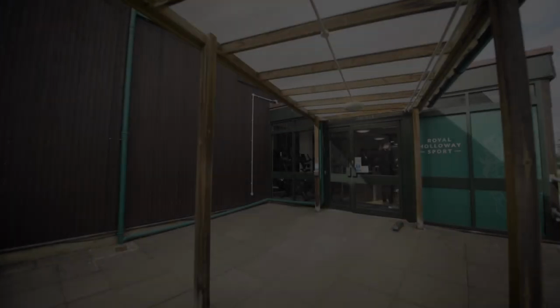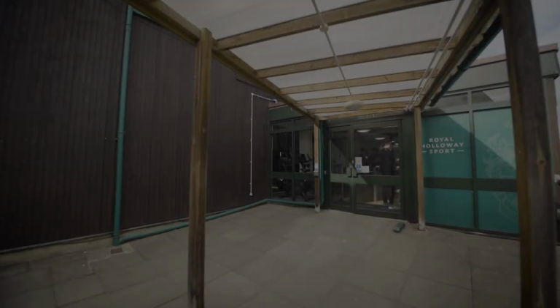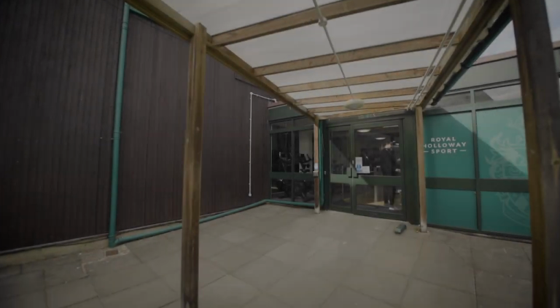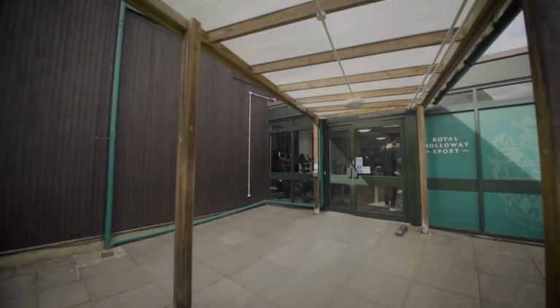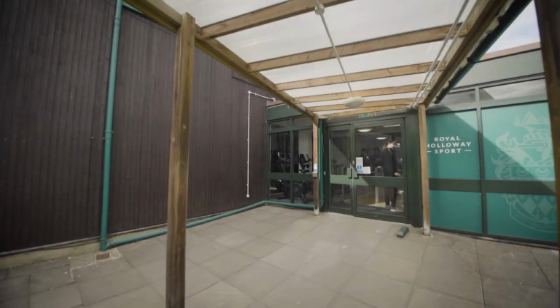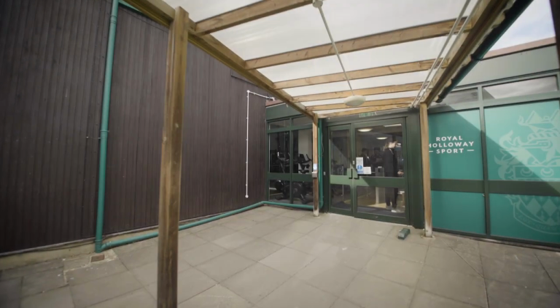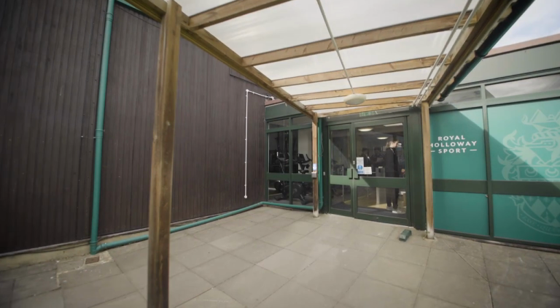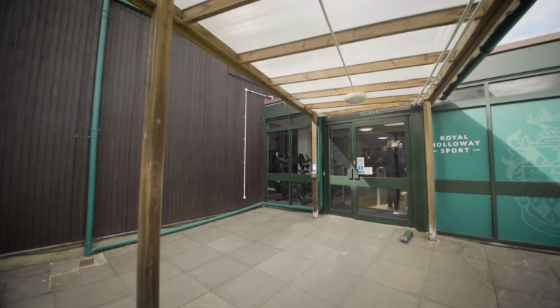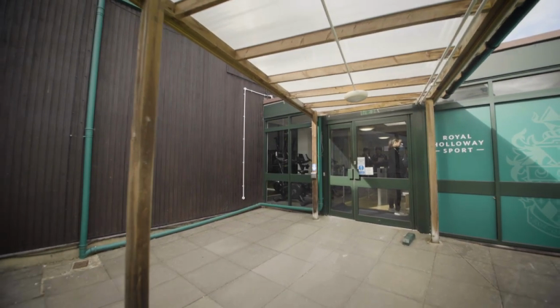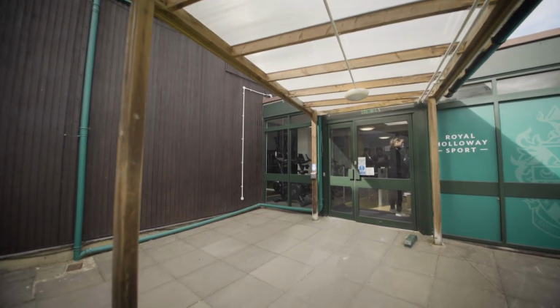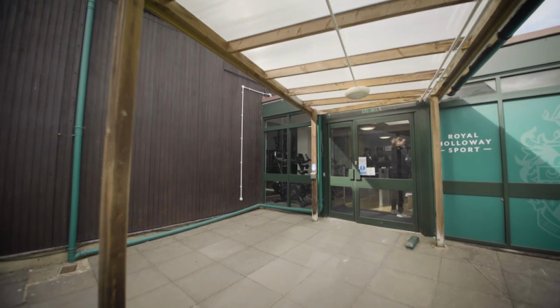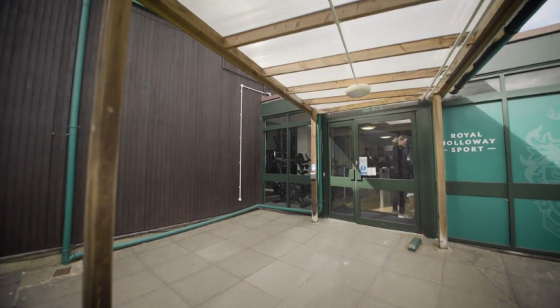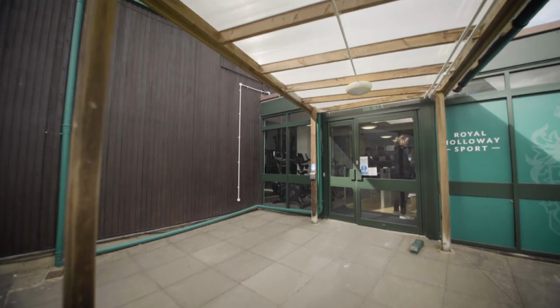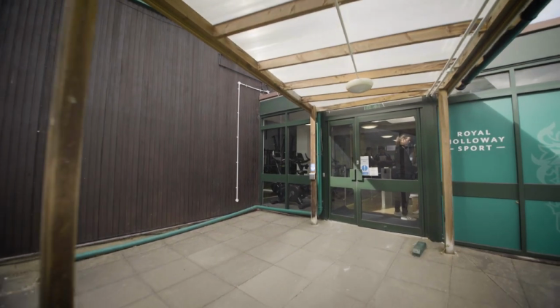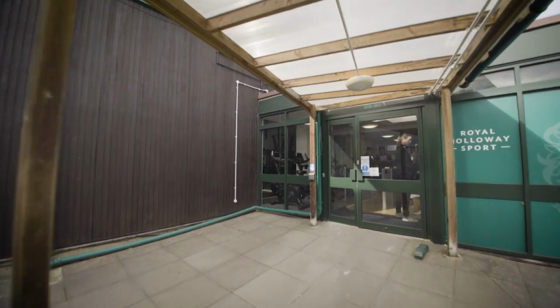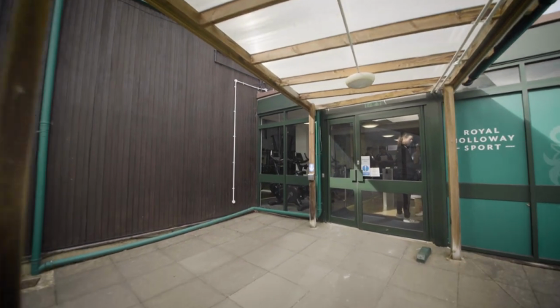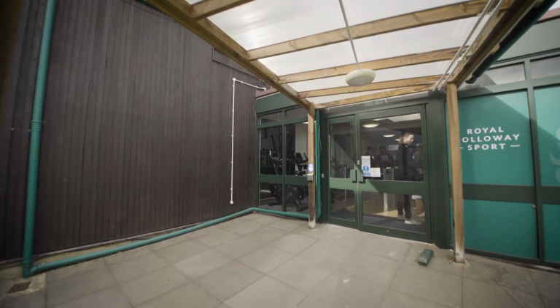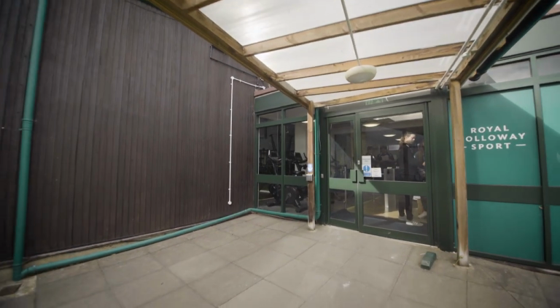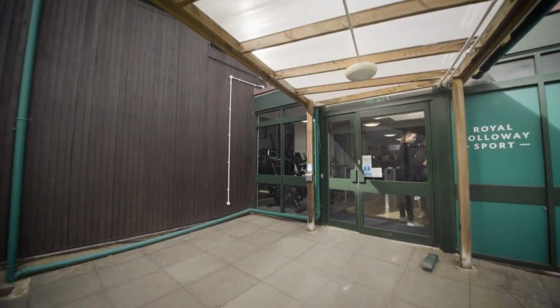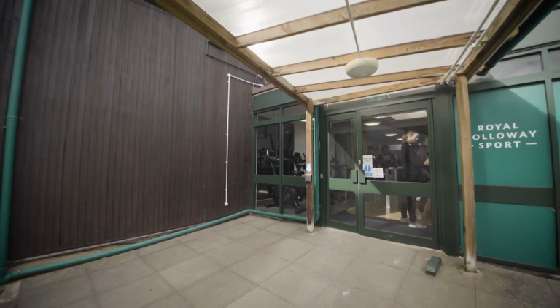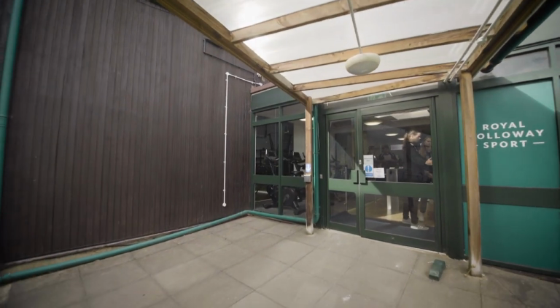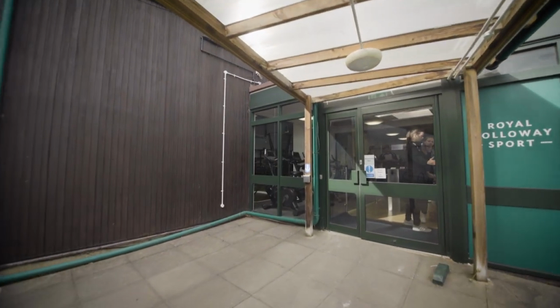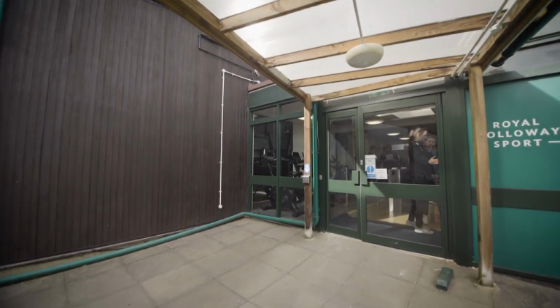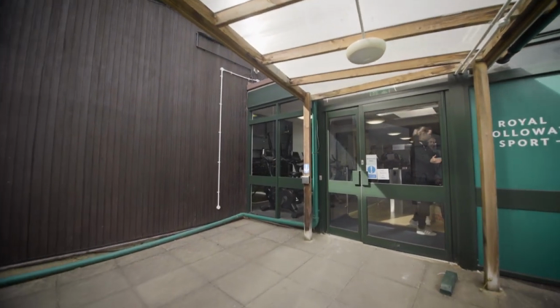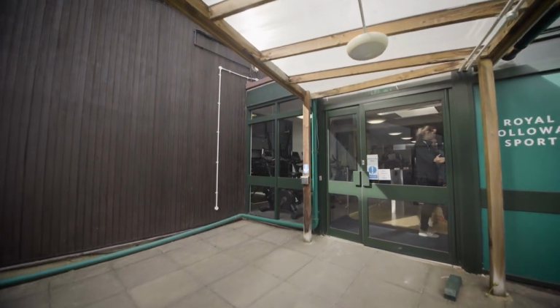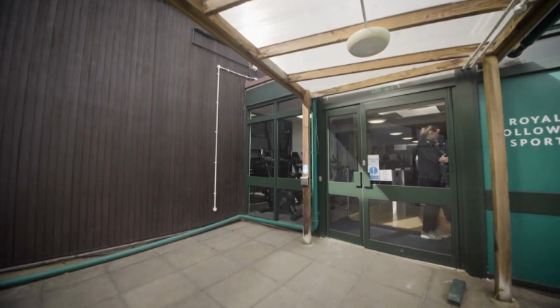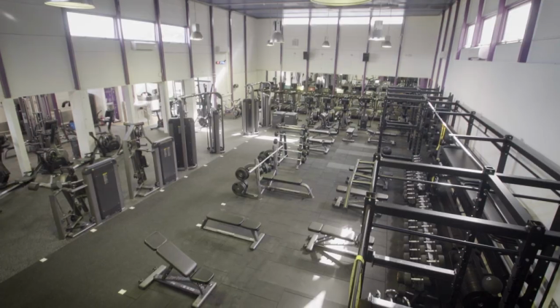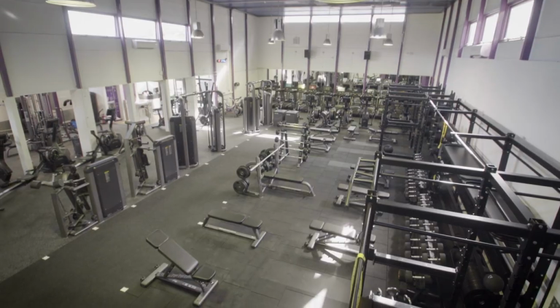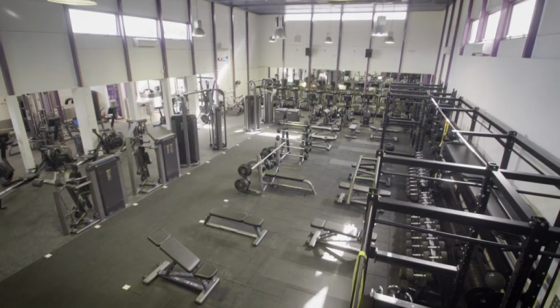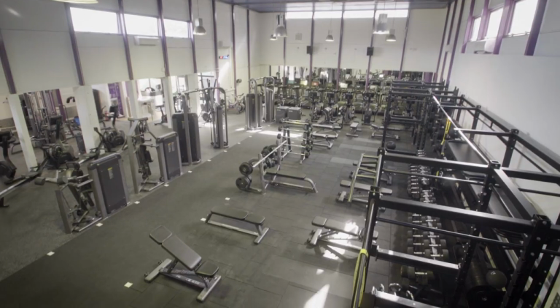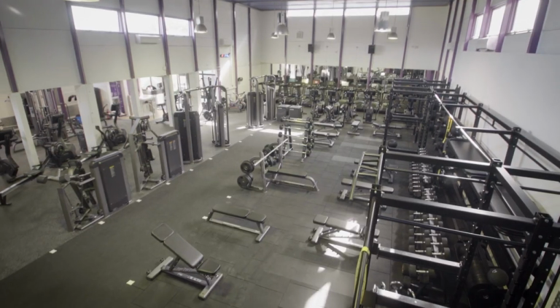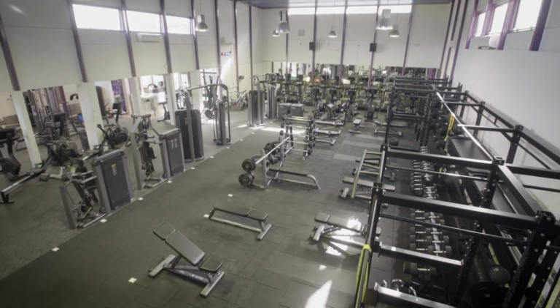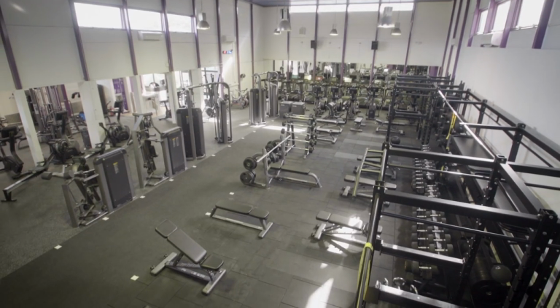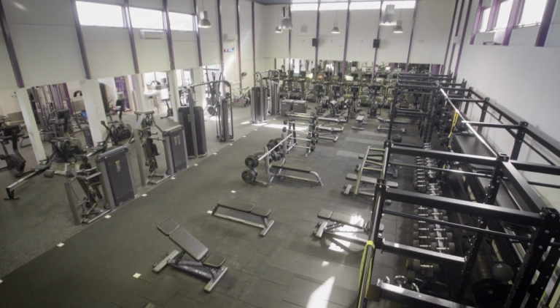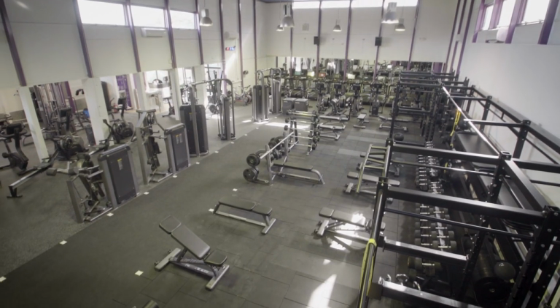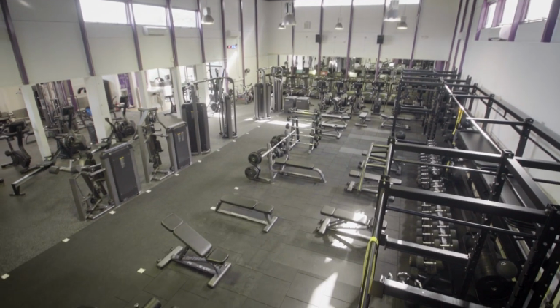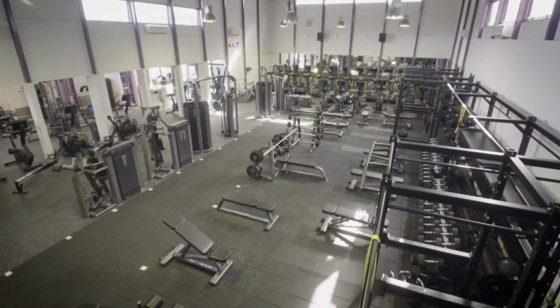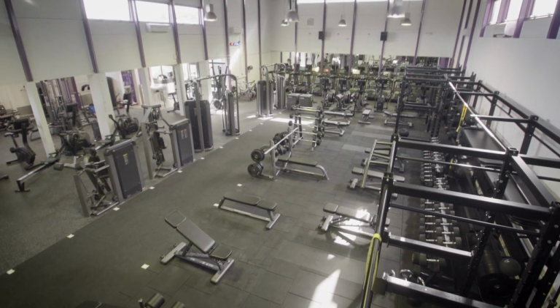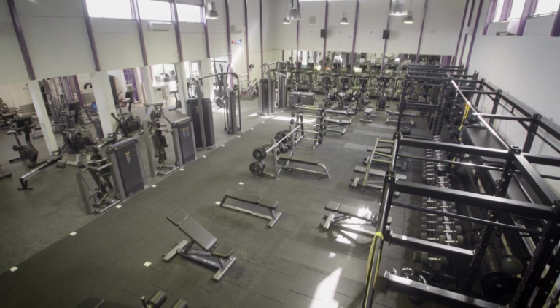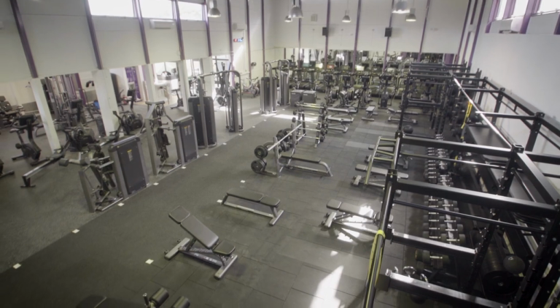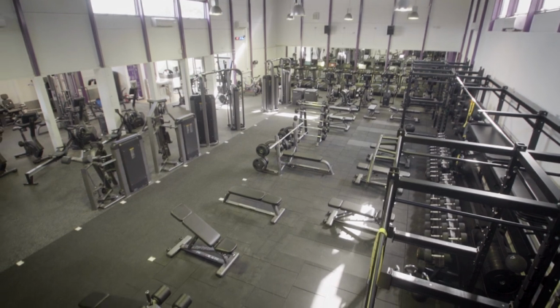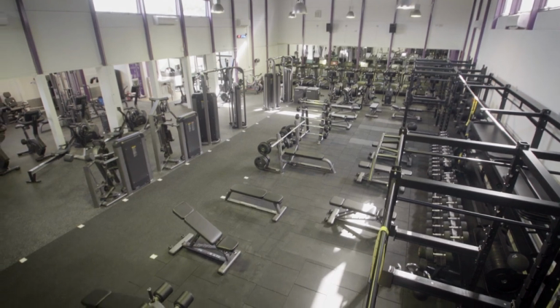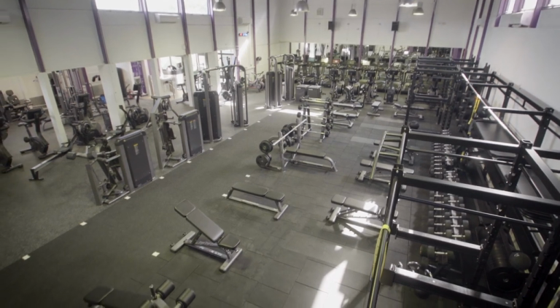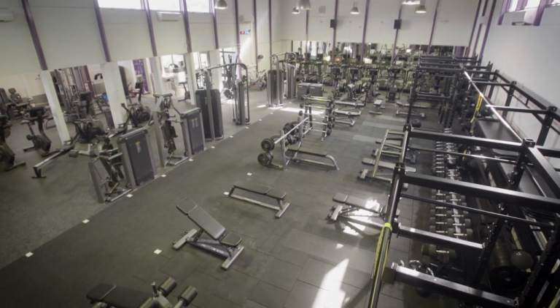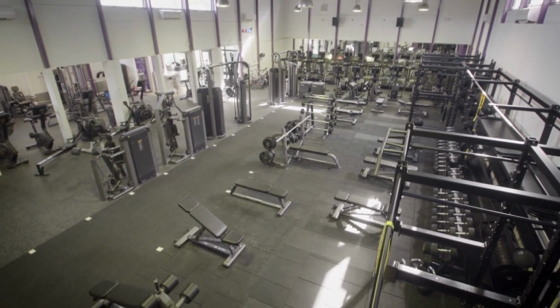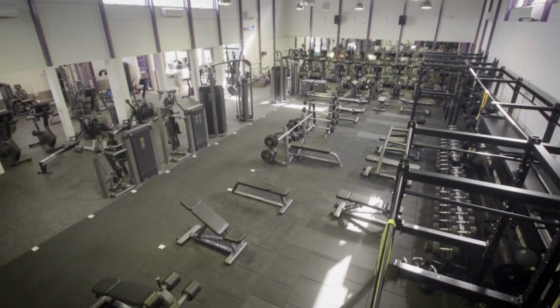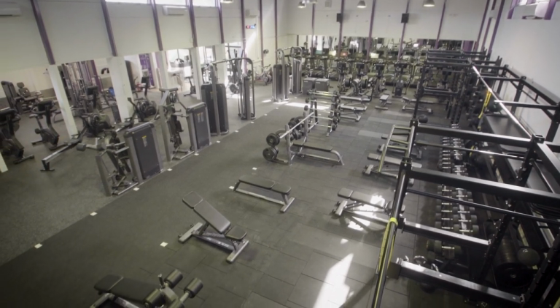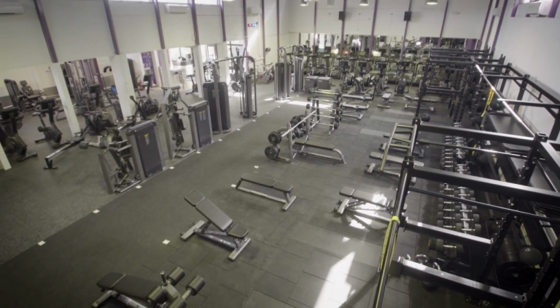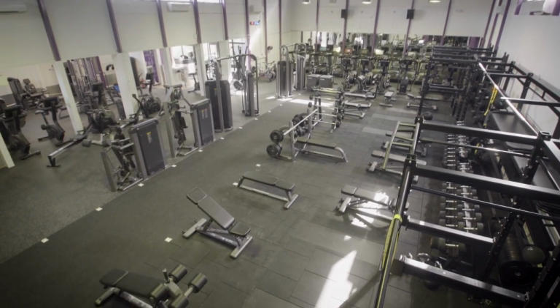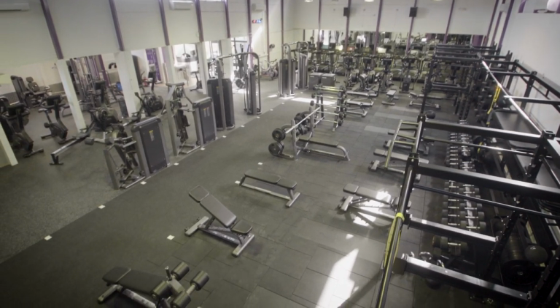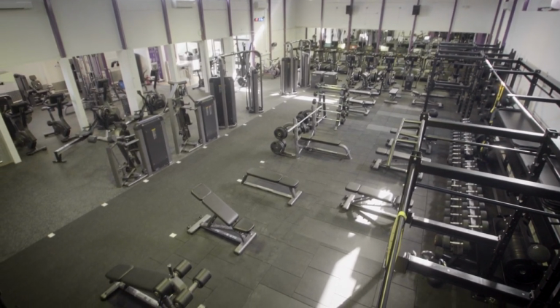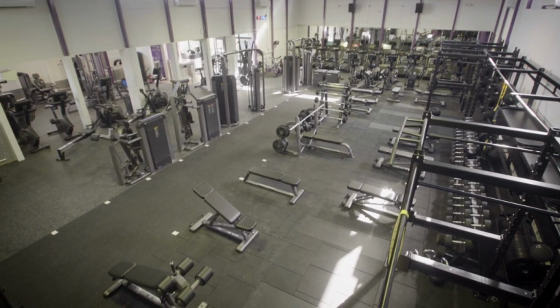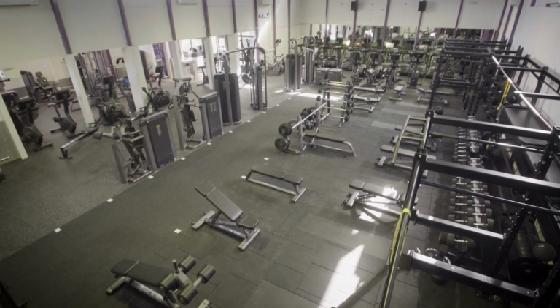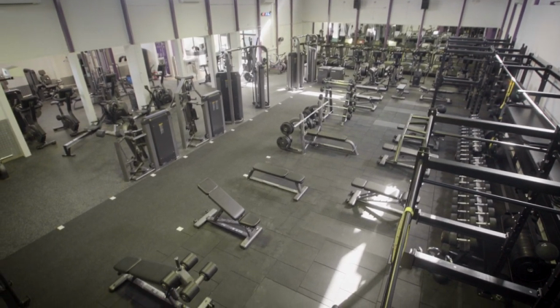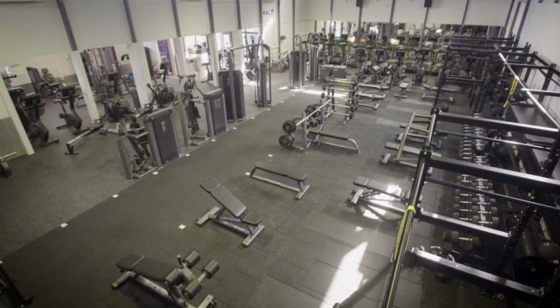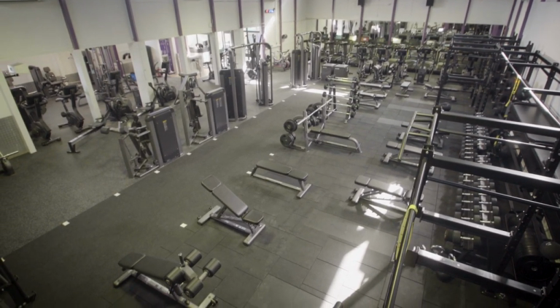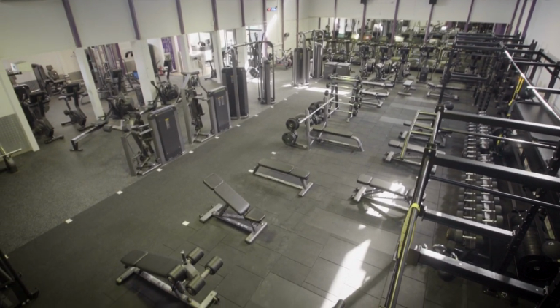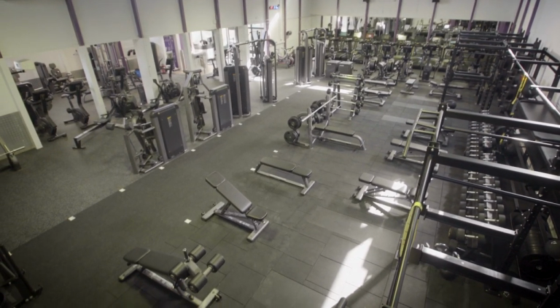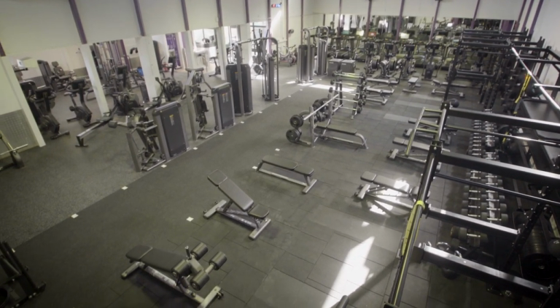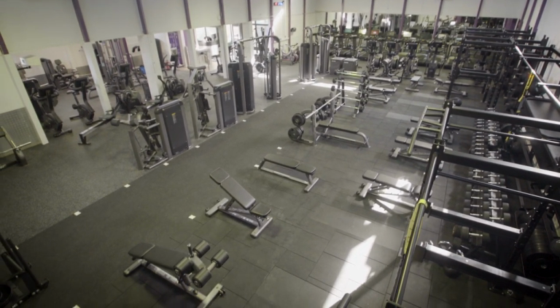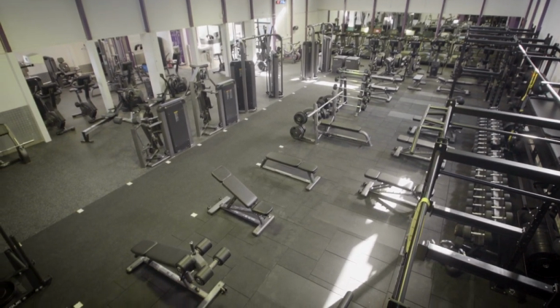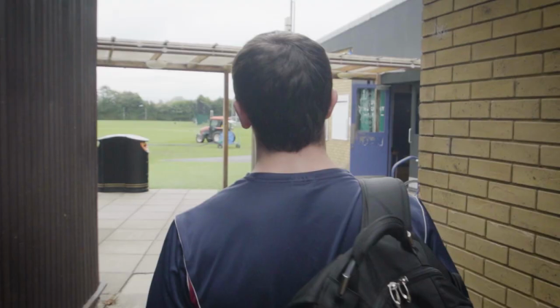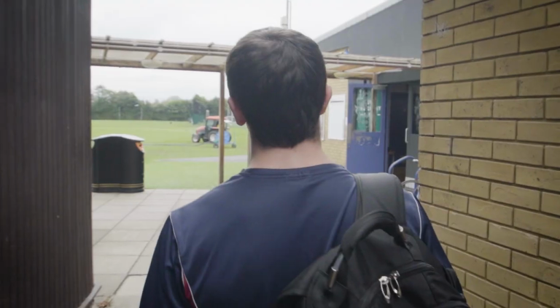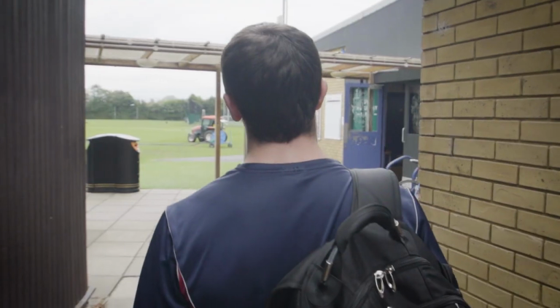Royal Holloway Sports Fitness Suite is a great place to work out. This induction video is going to cover a few things you need to know before you get started.